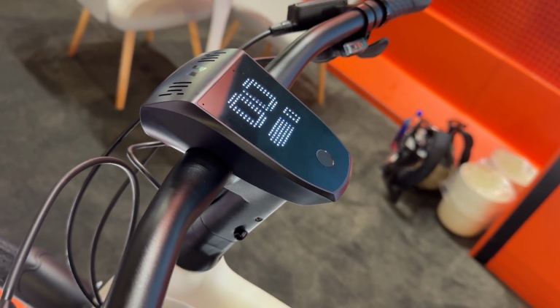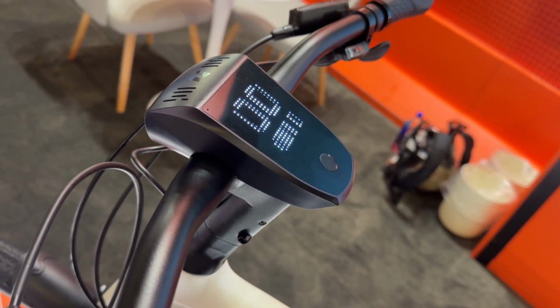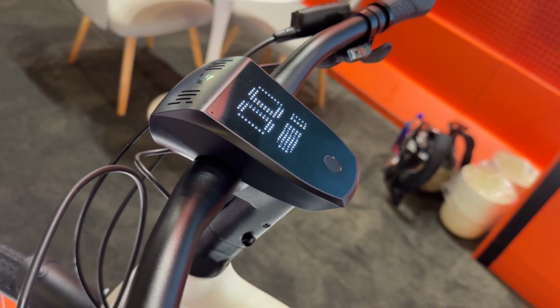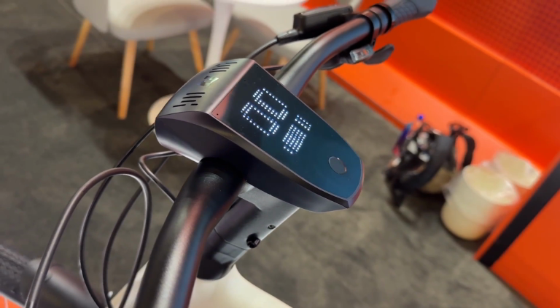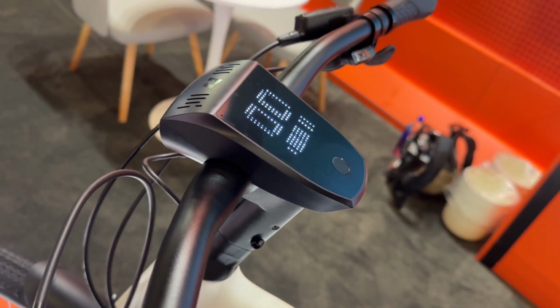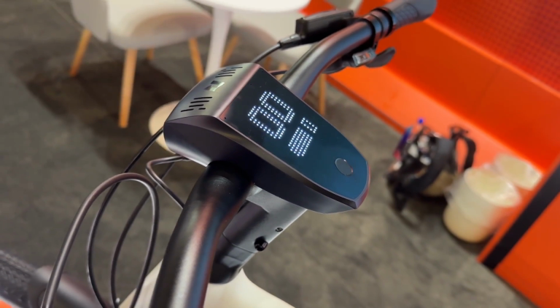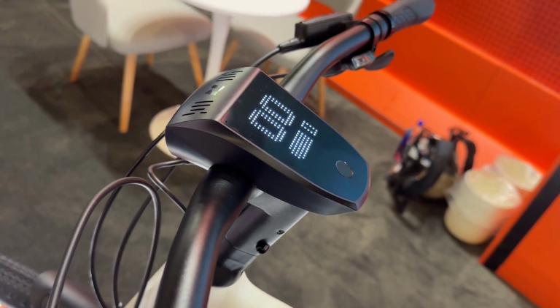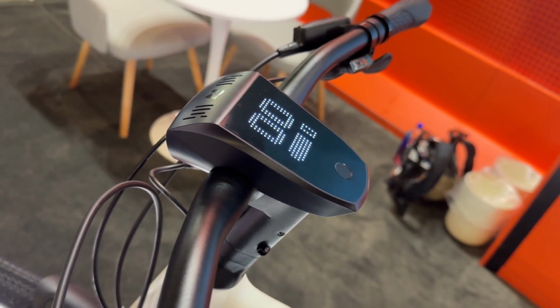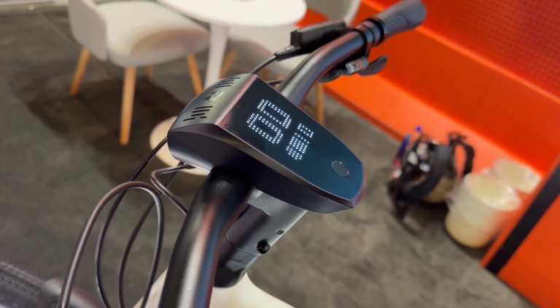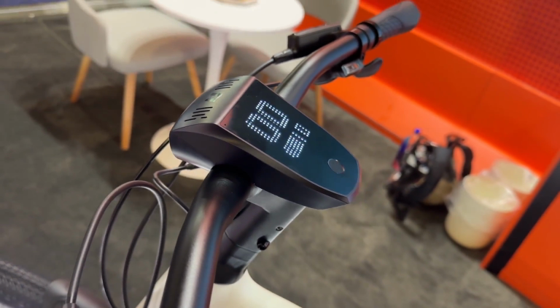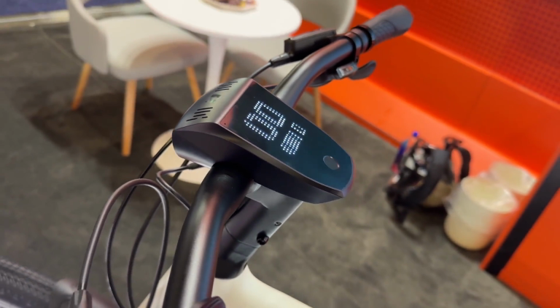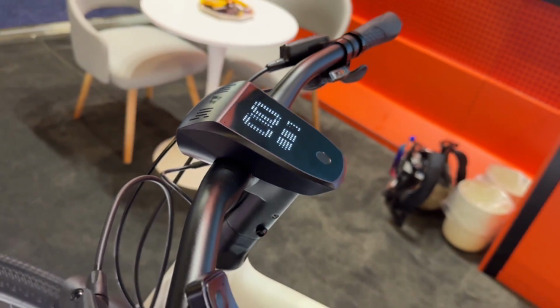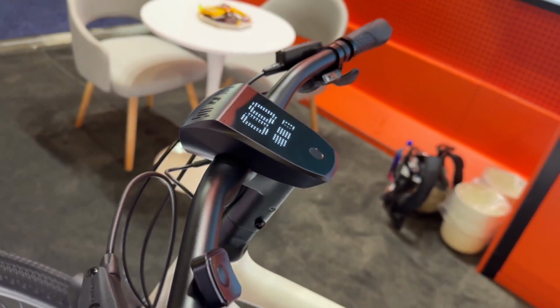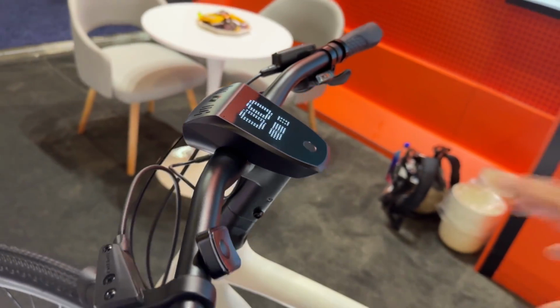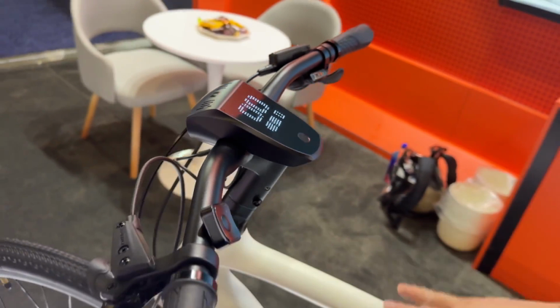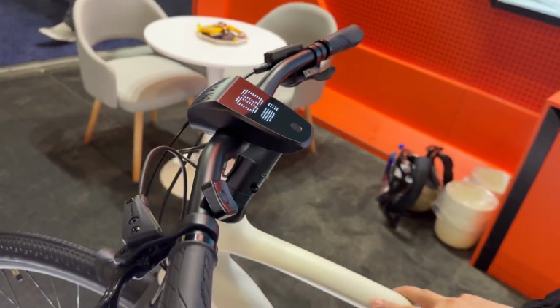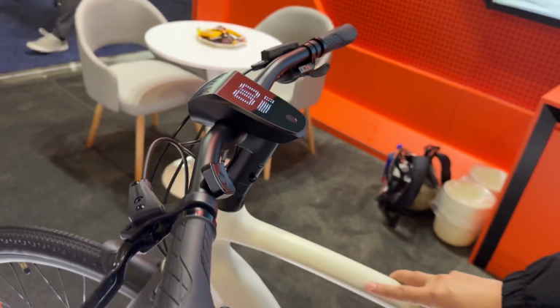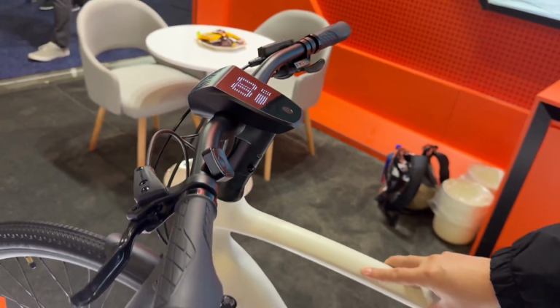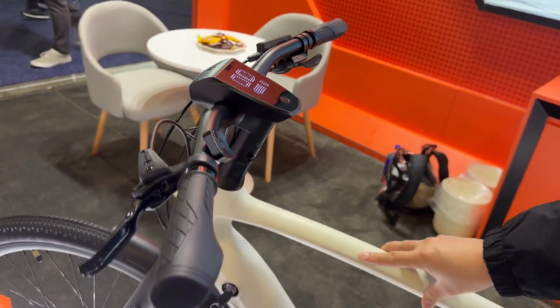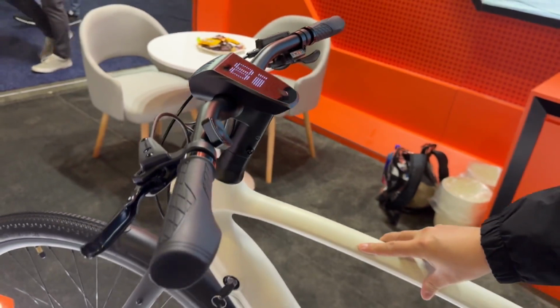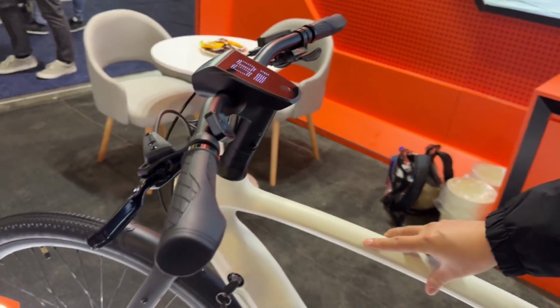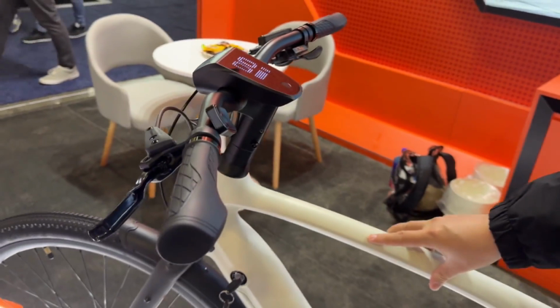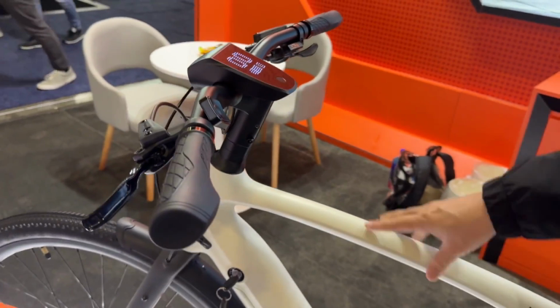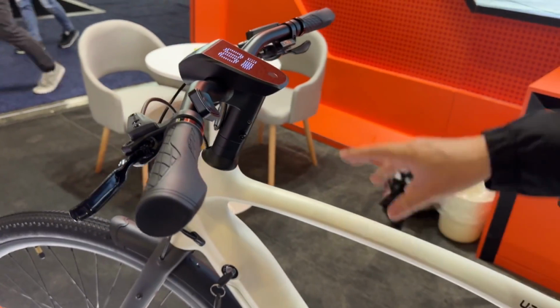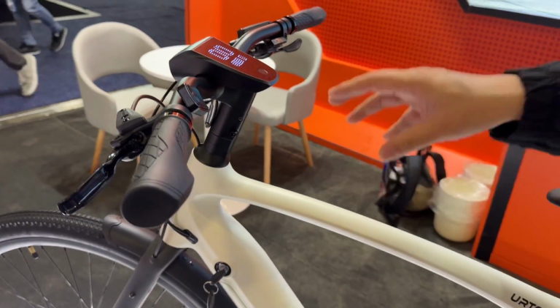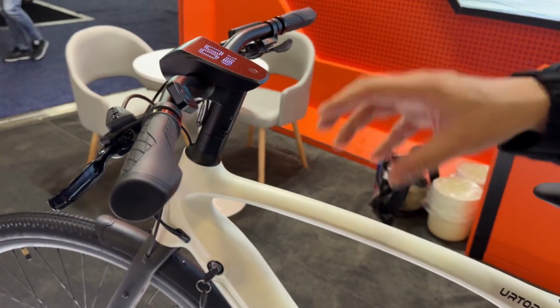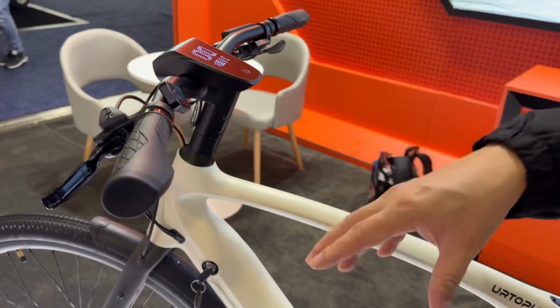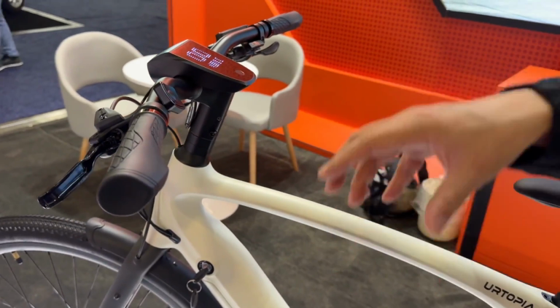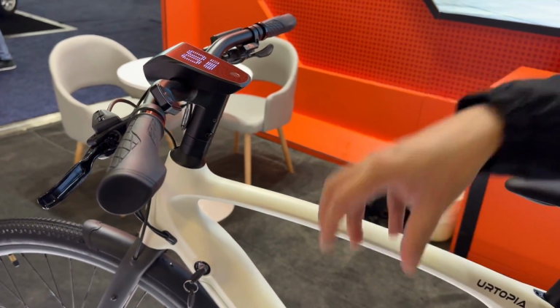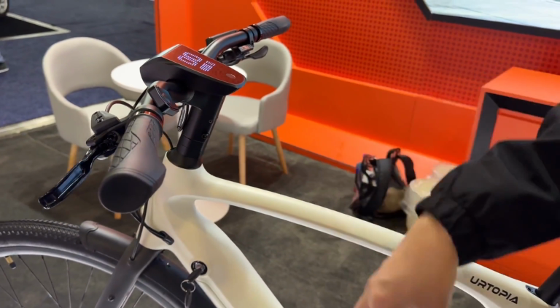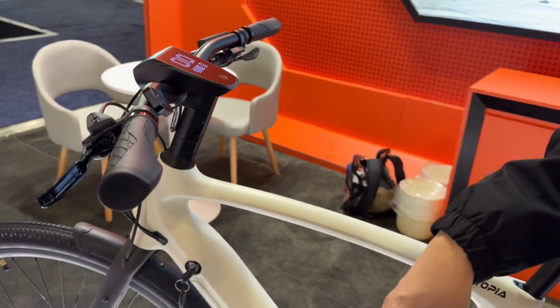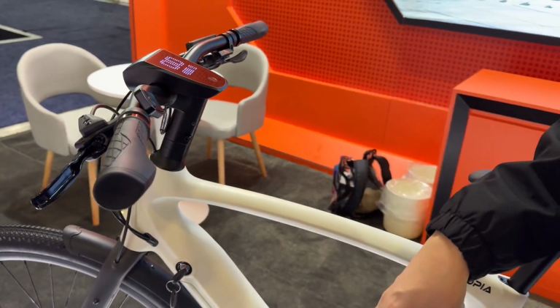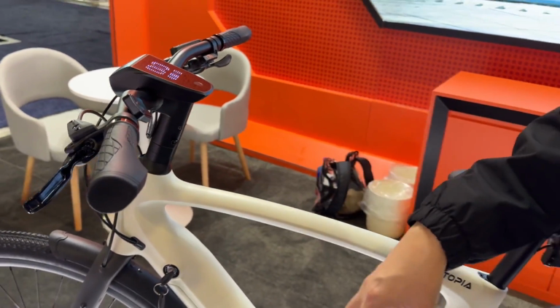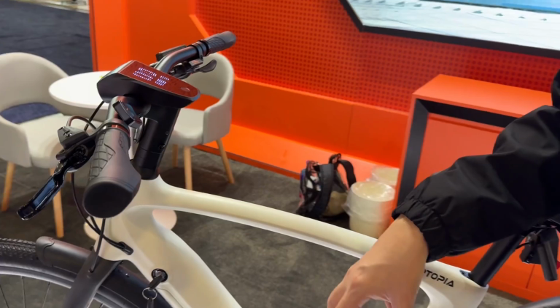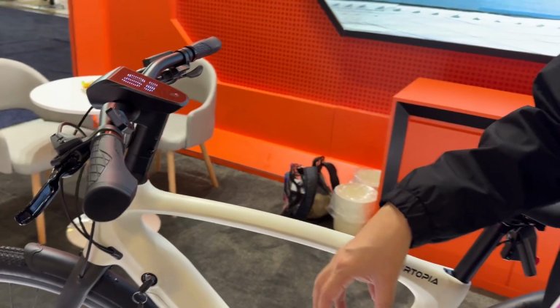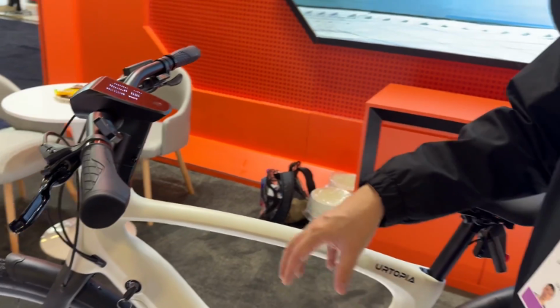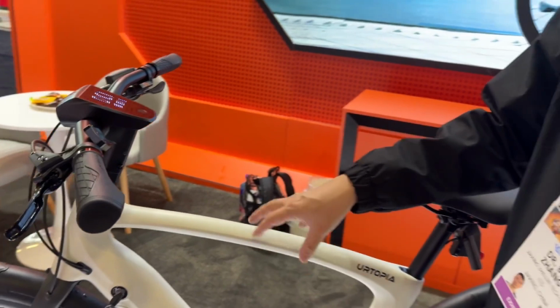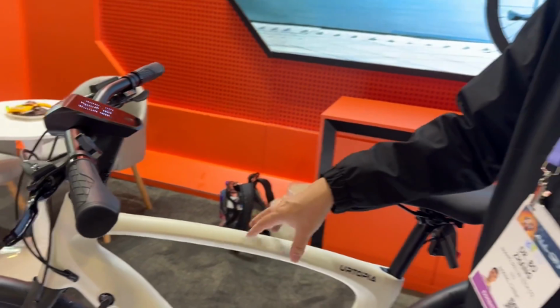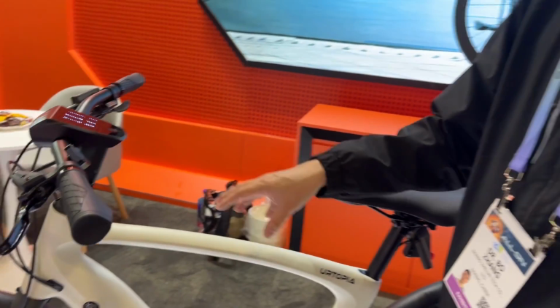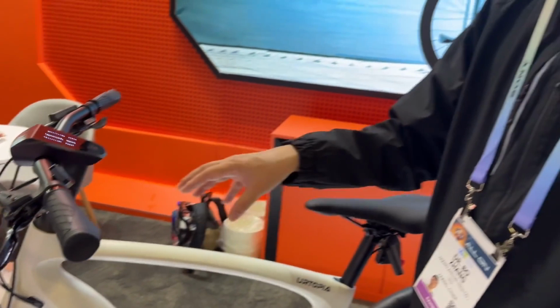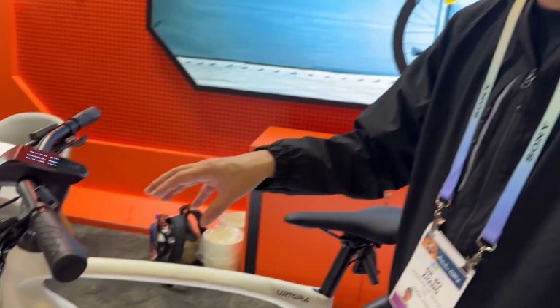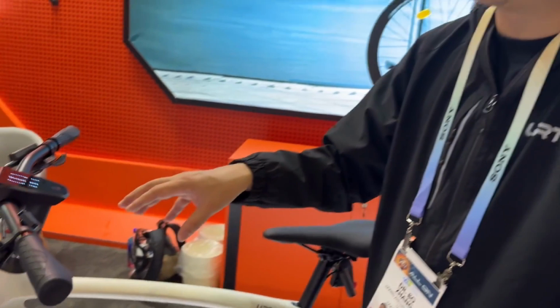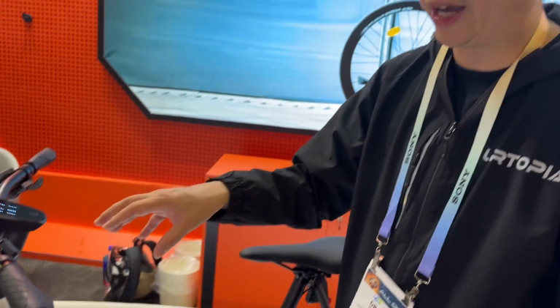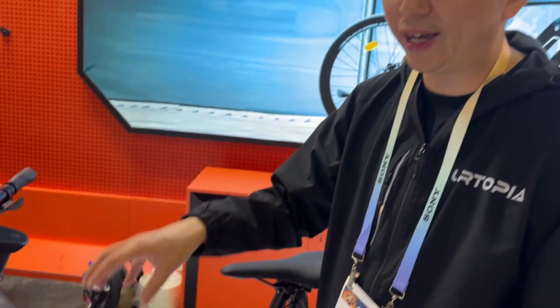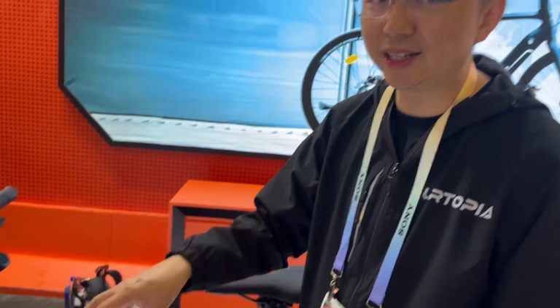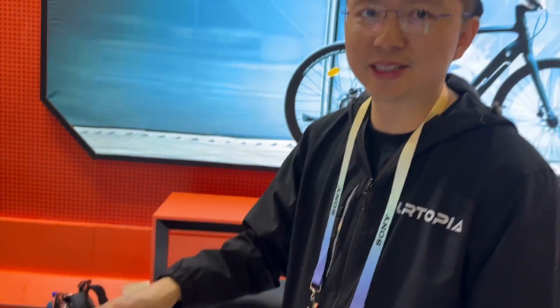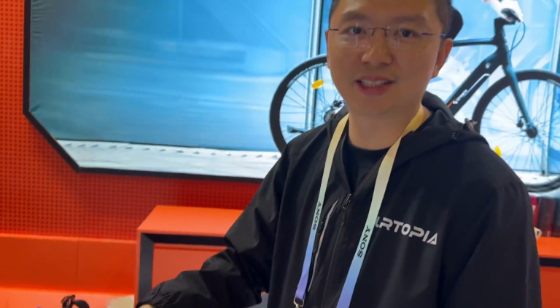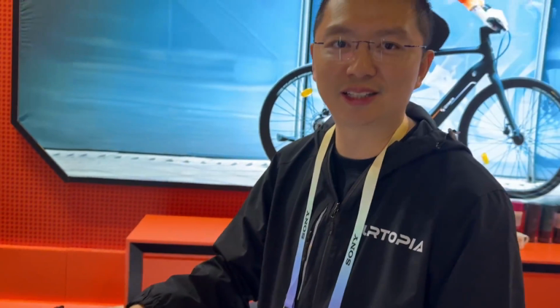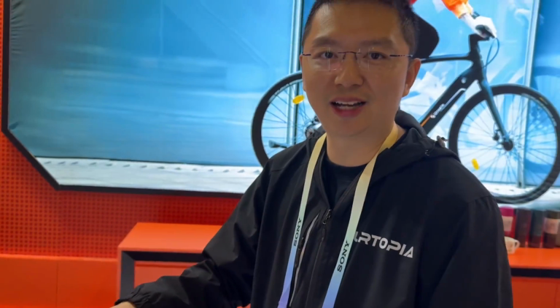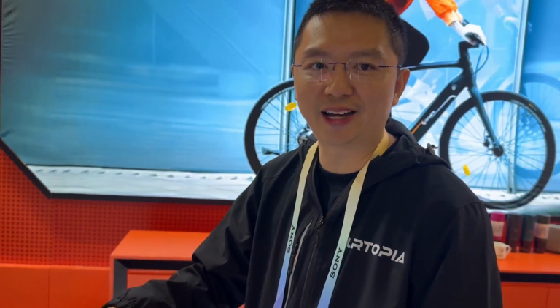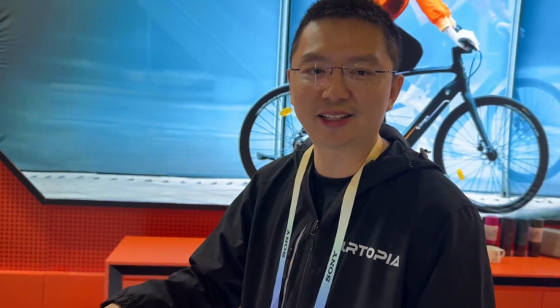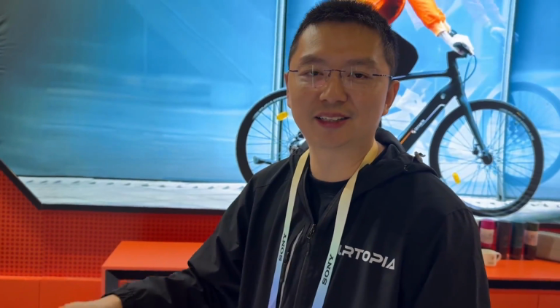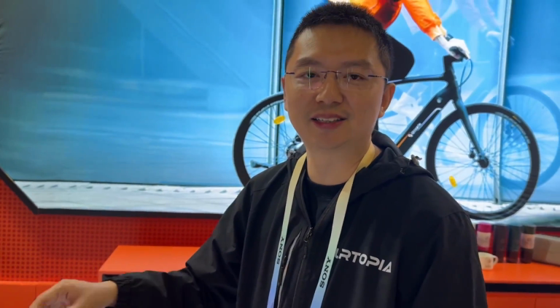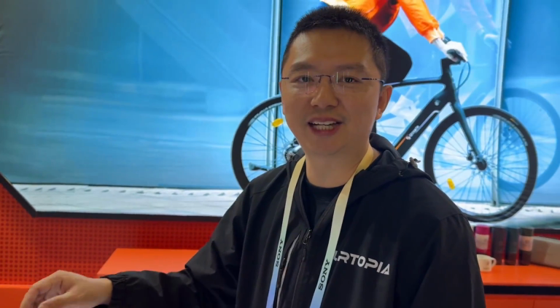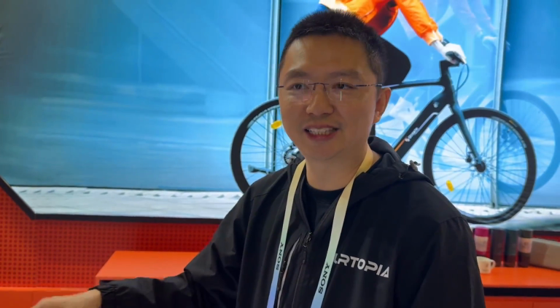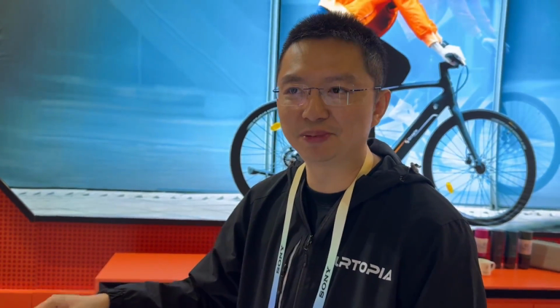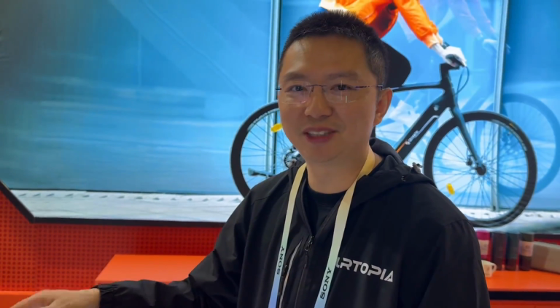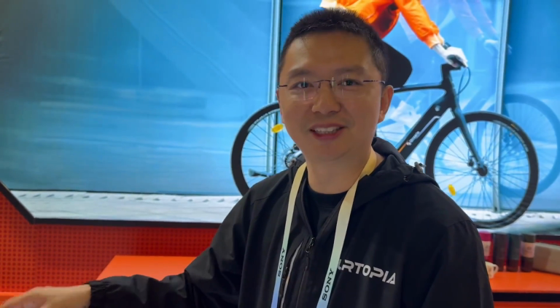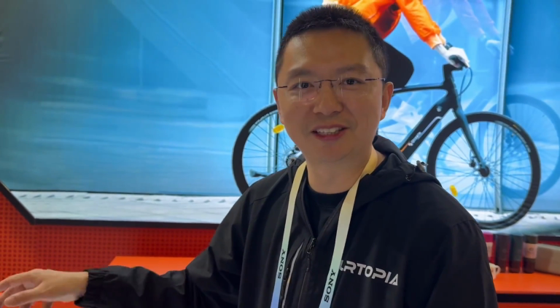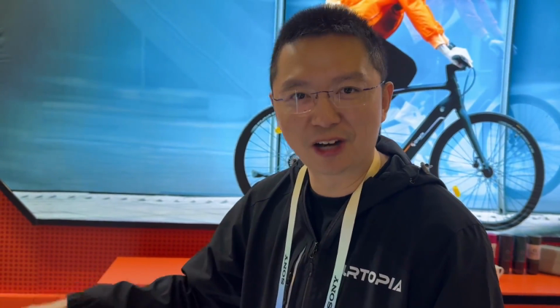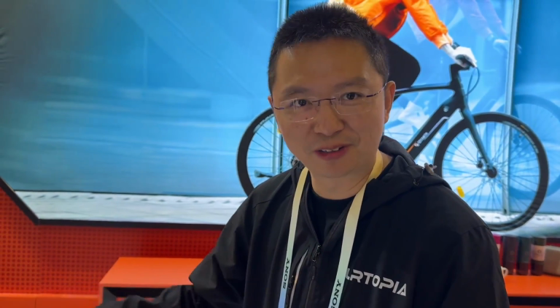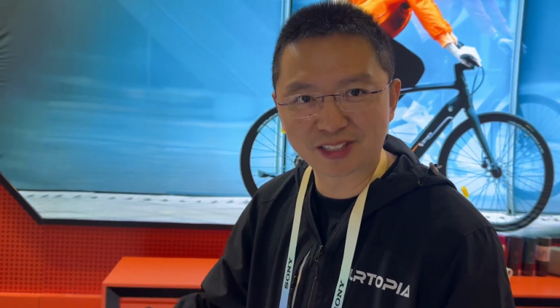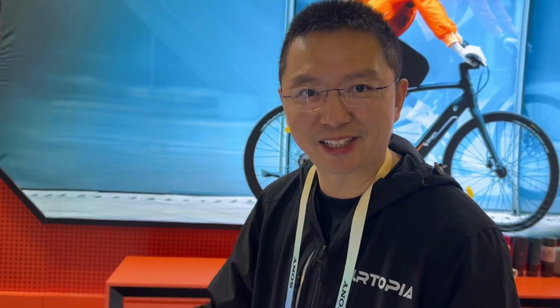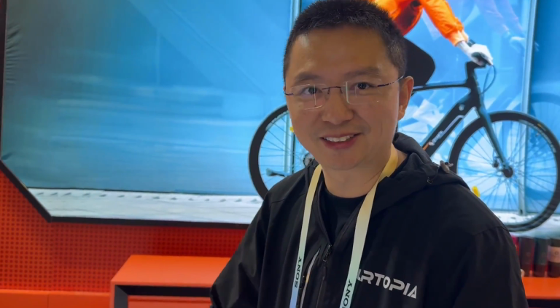This is an AI bike. This bike can know you — it can know anything, like ChatGPT knows it.